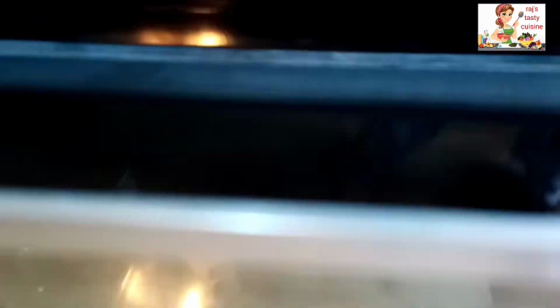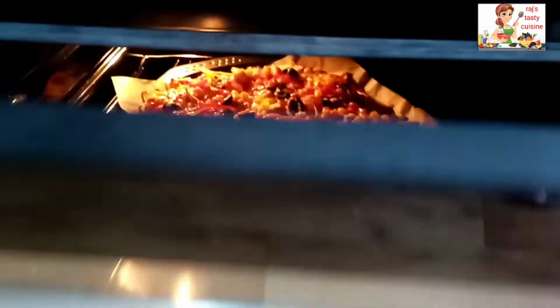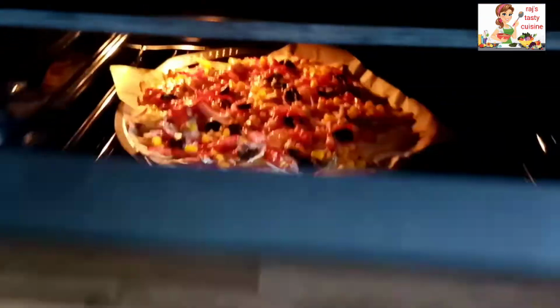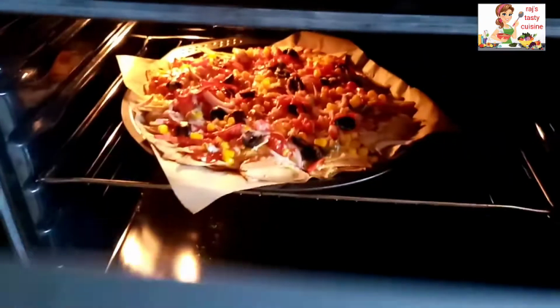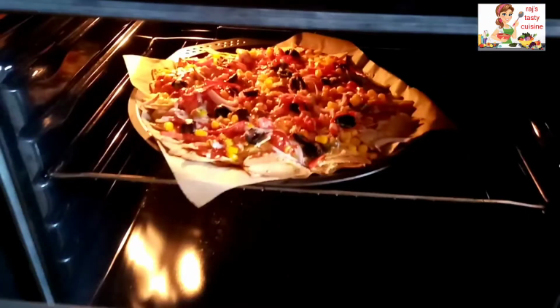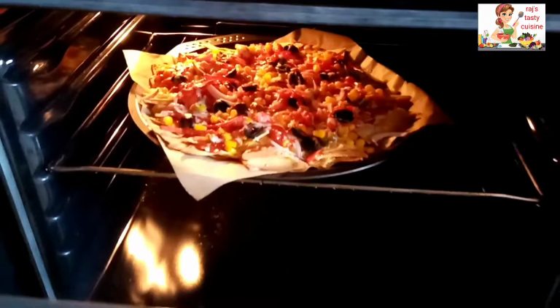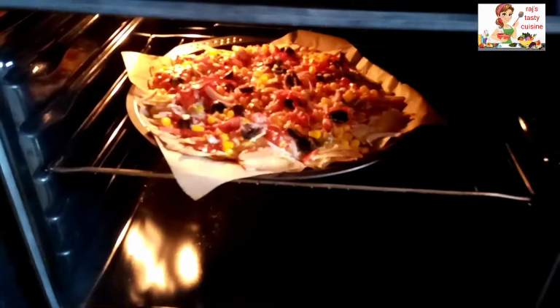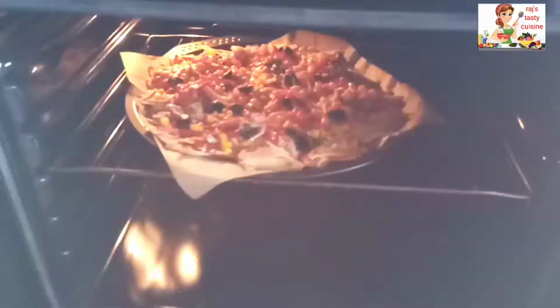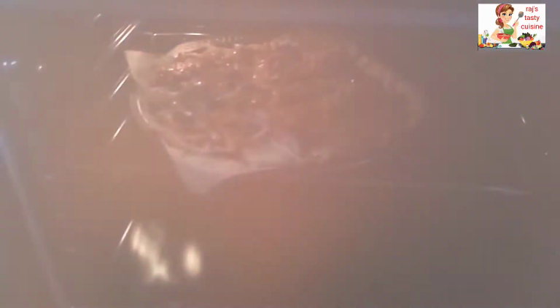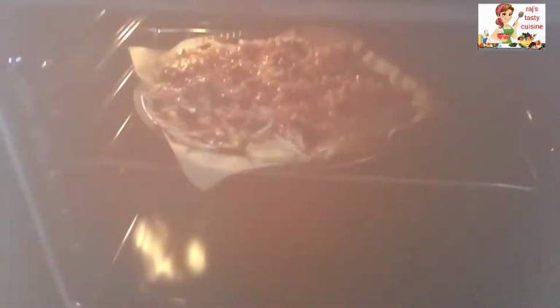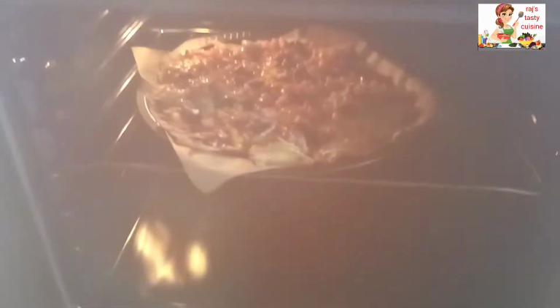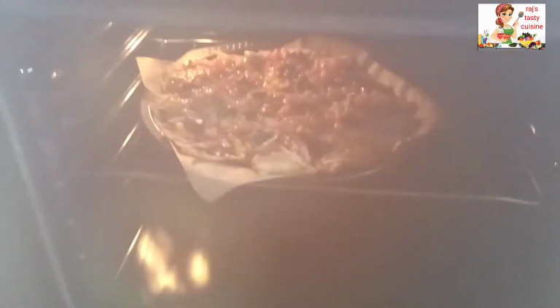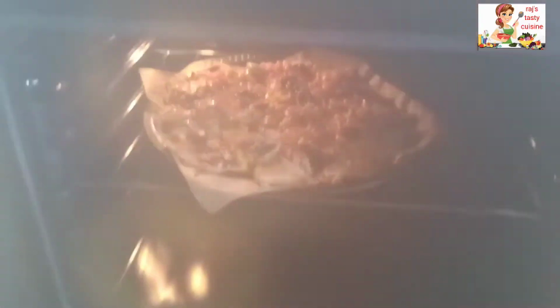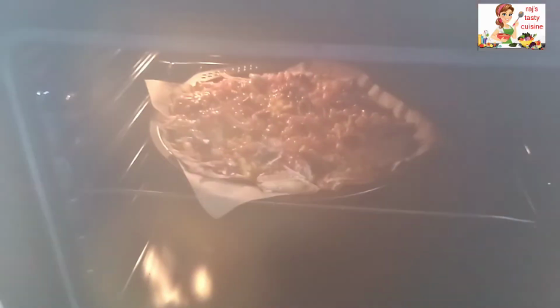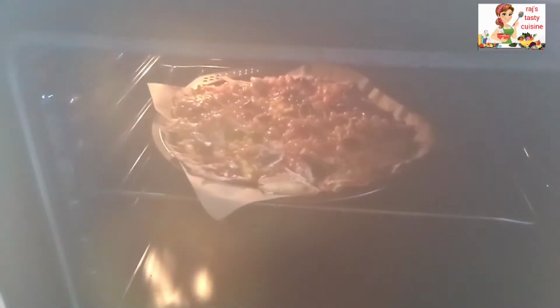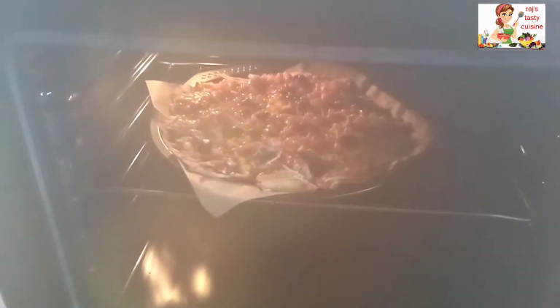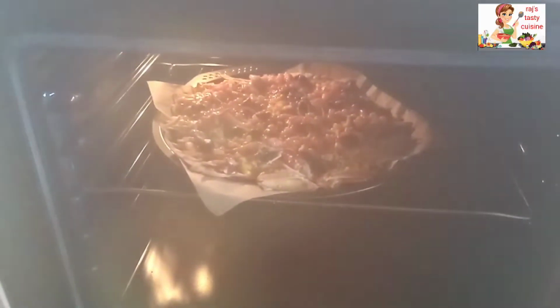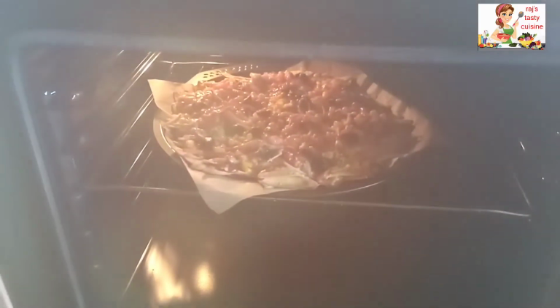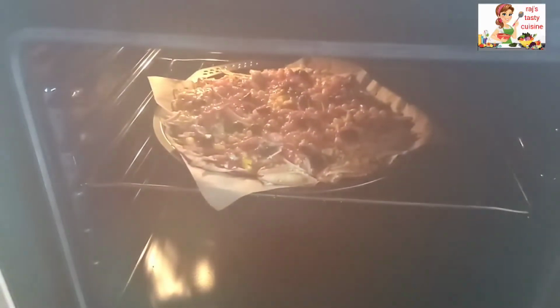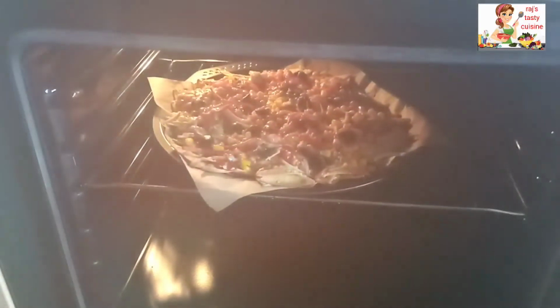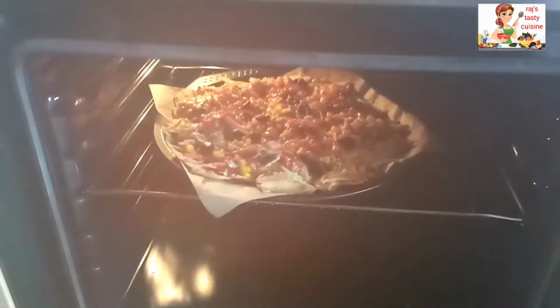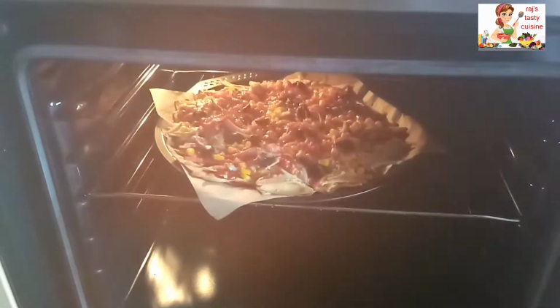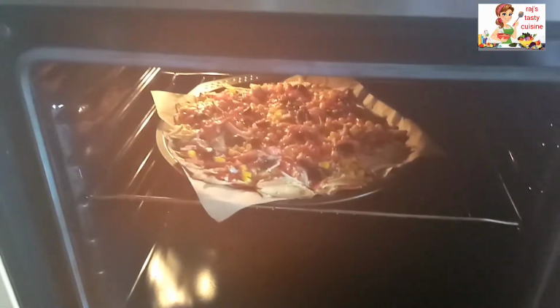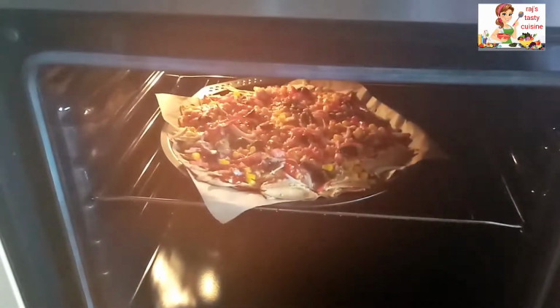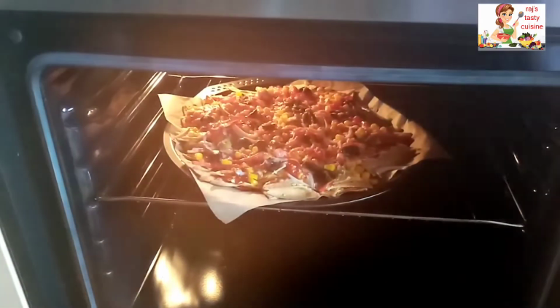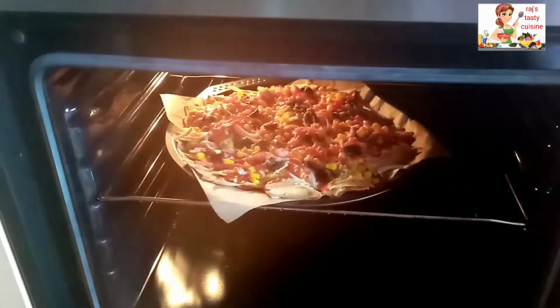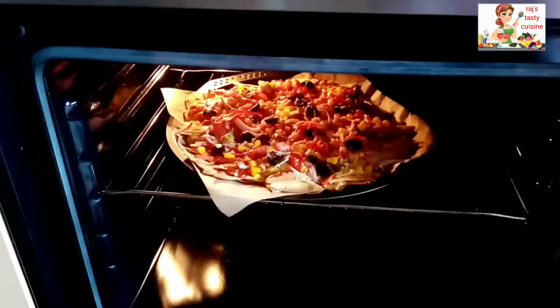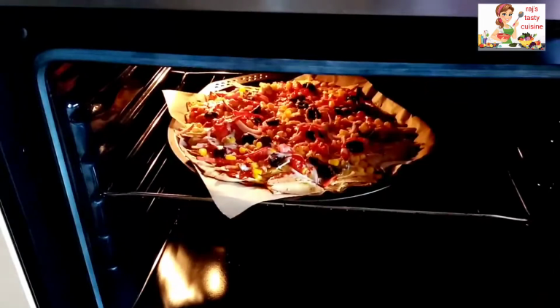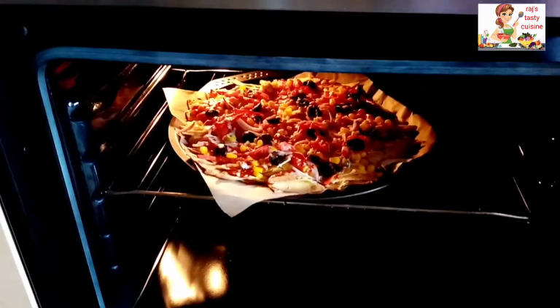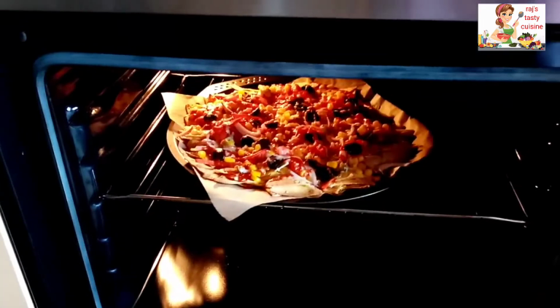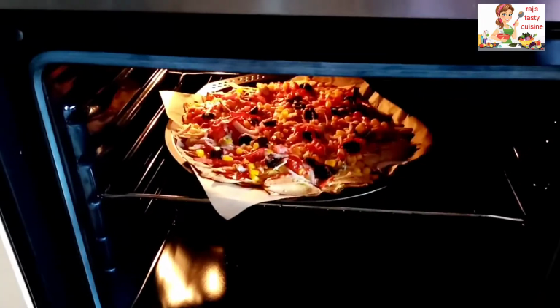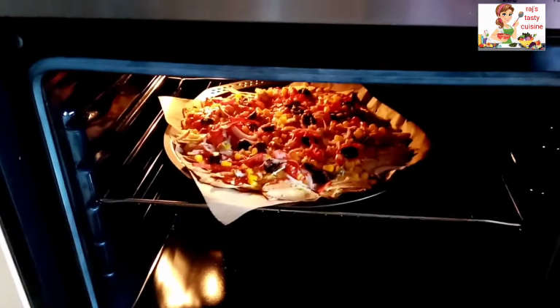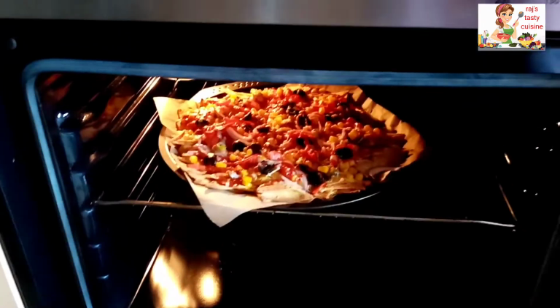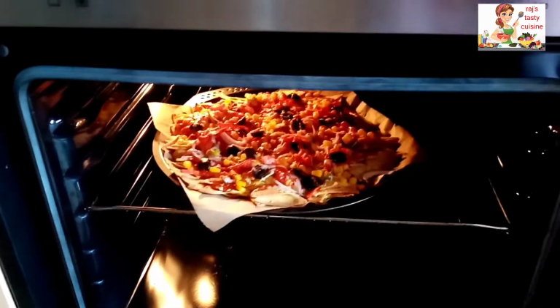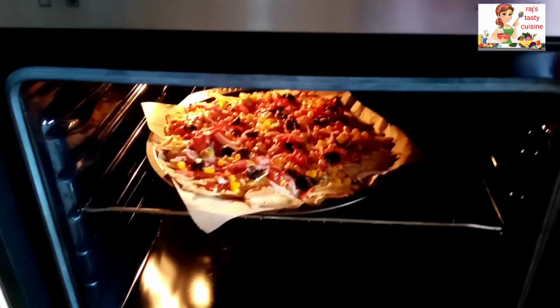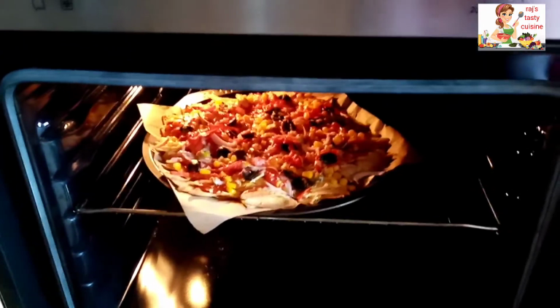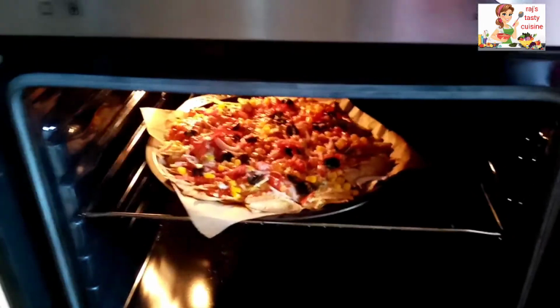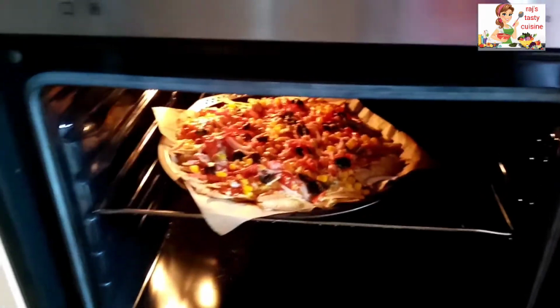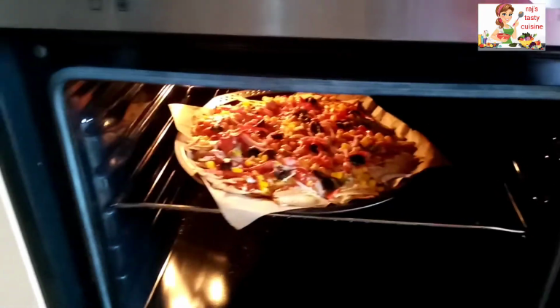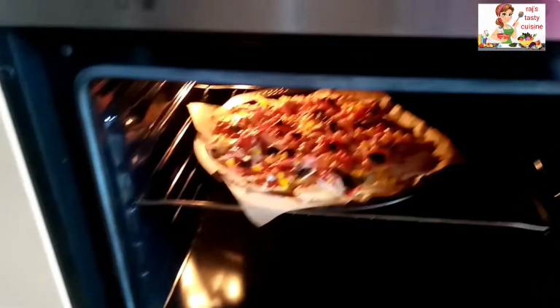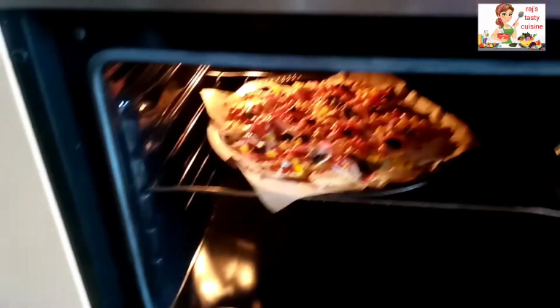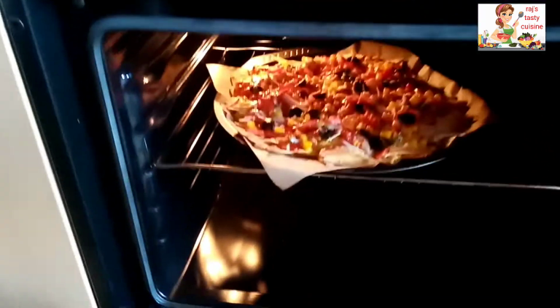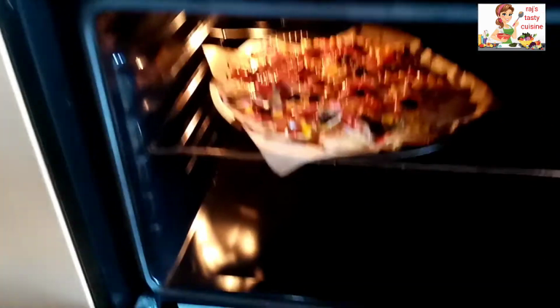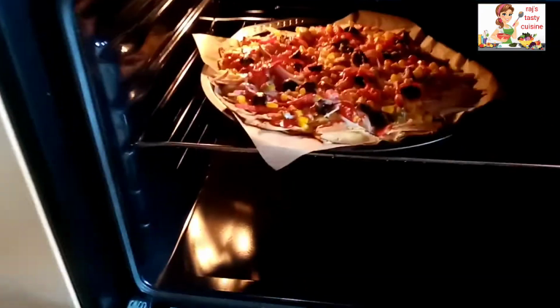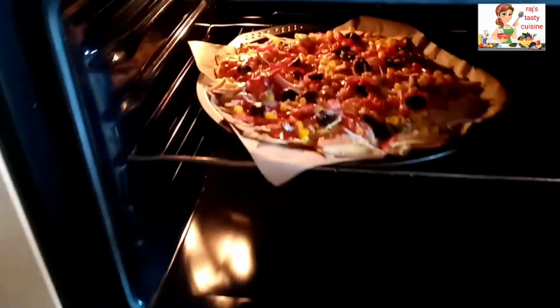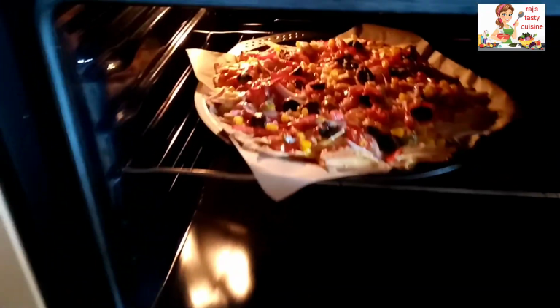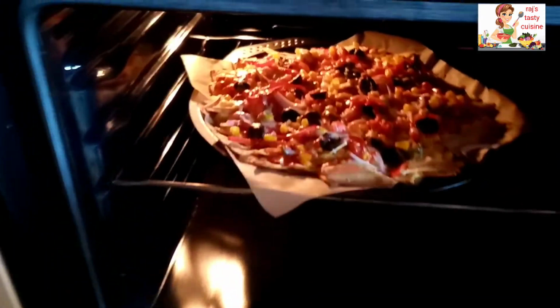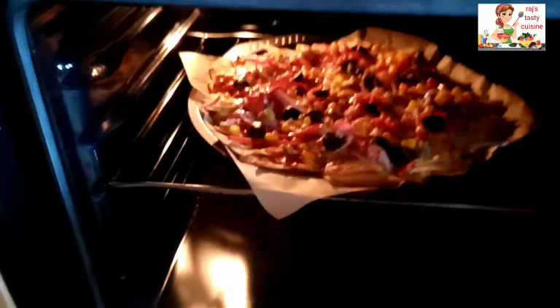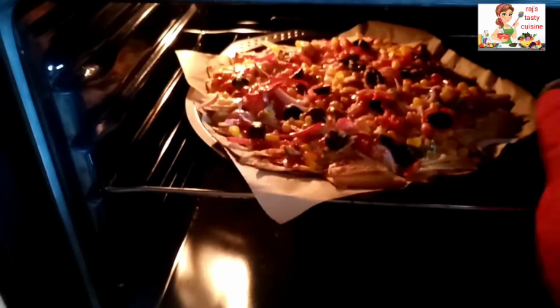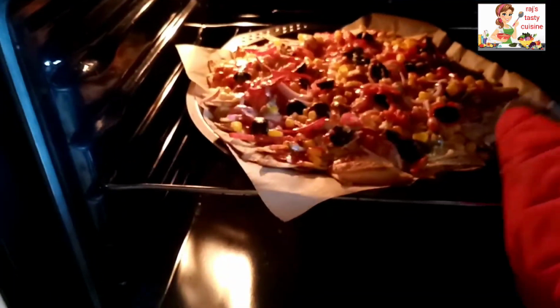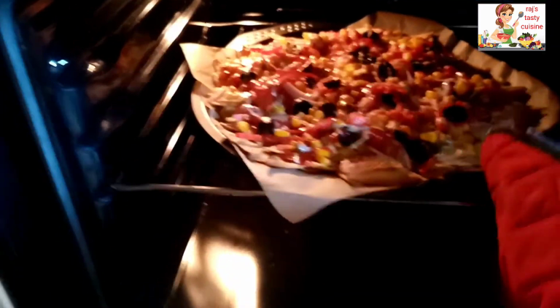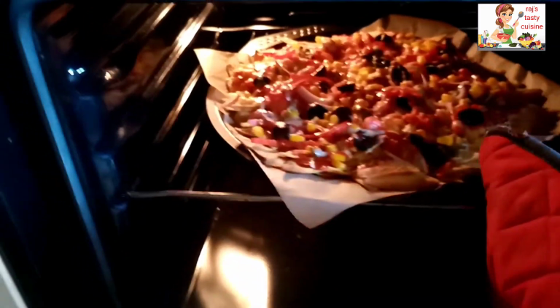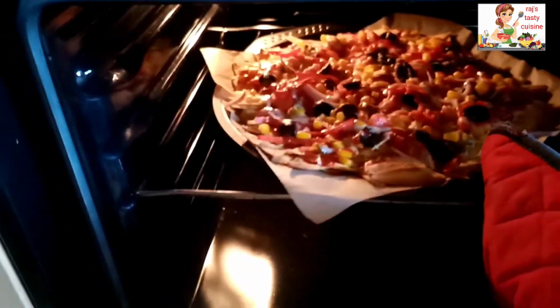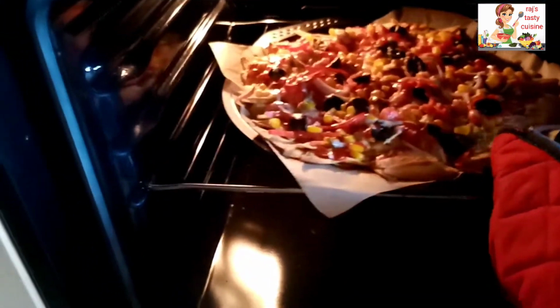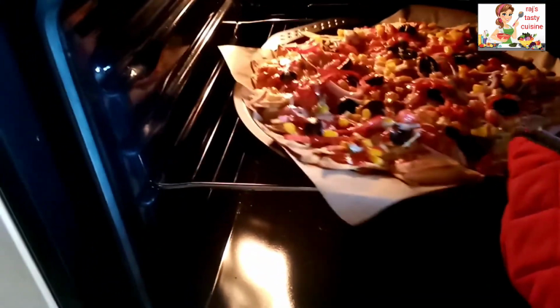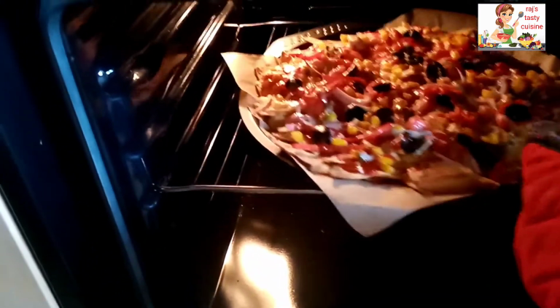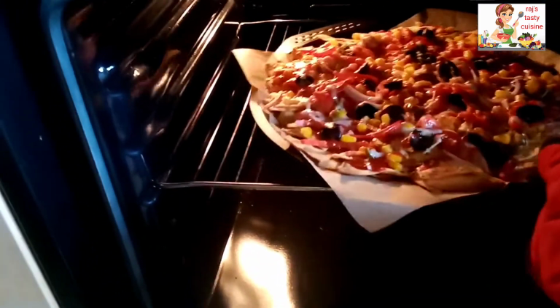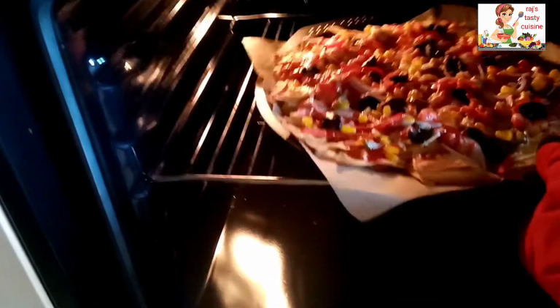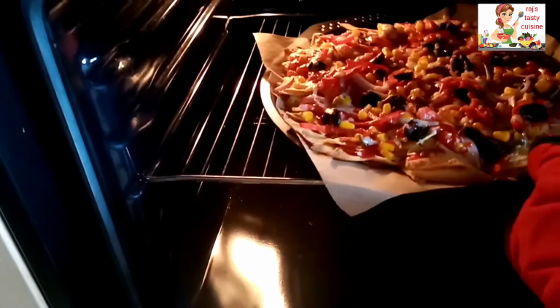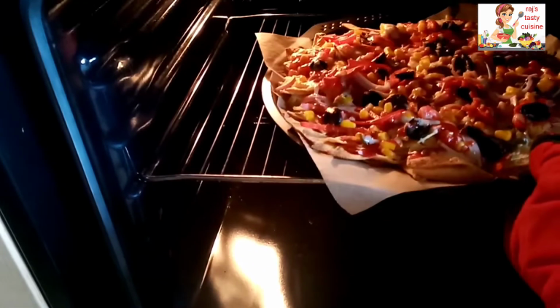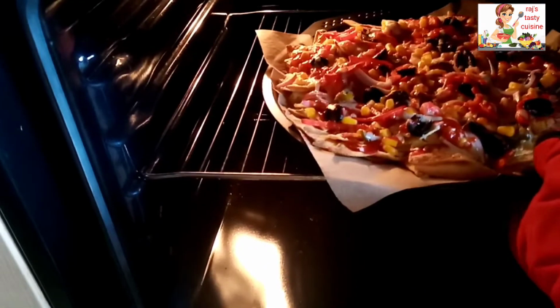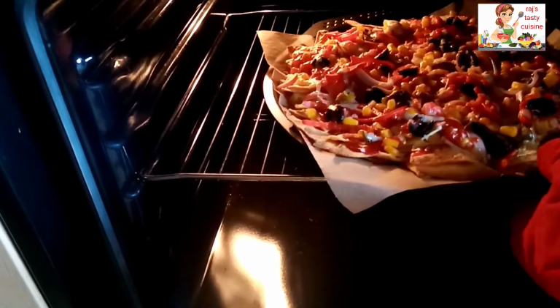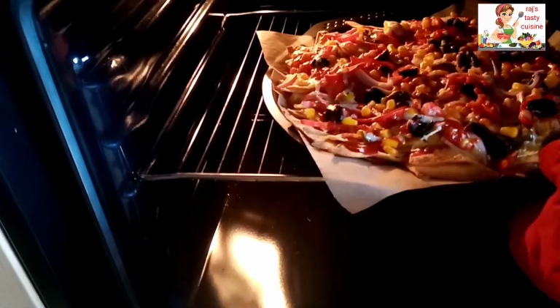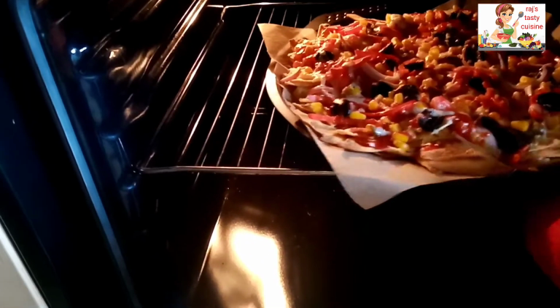I have 5 minutes left. I am going to put it in the baking tray. You can see how nice it looks.